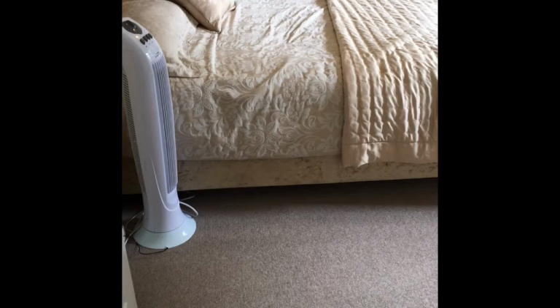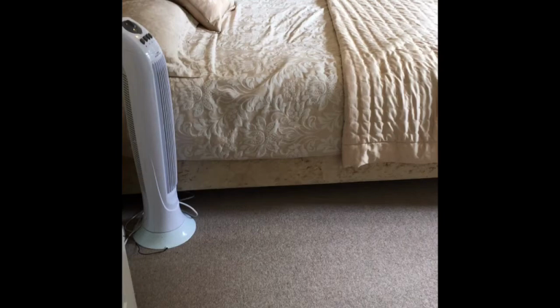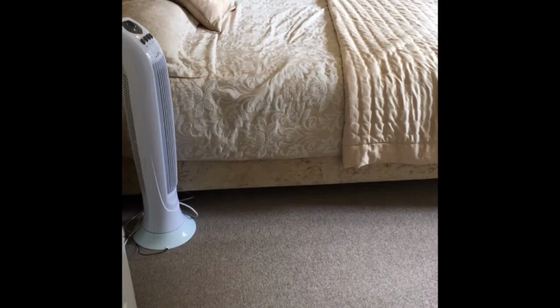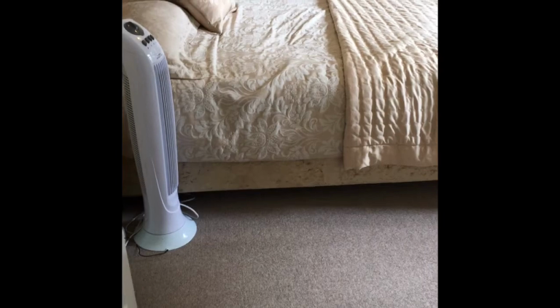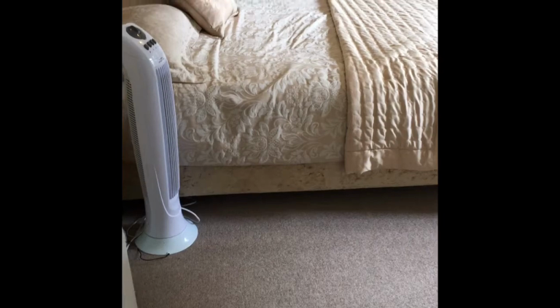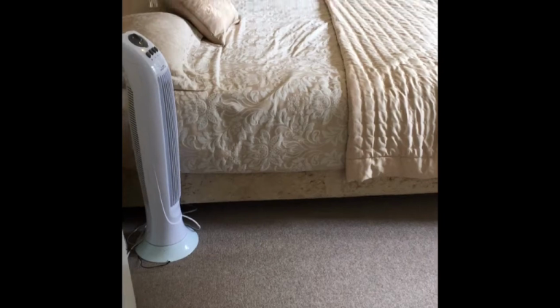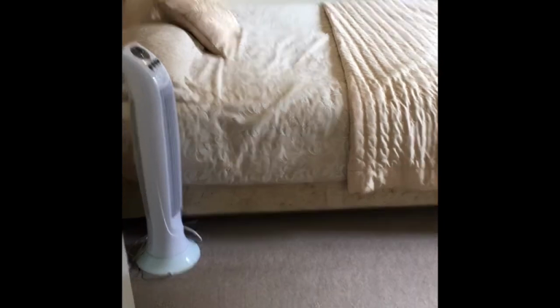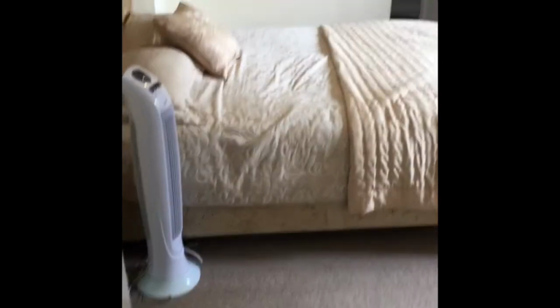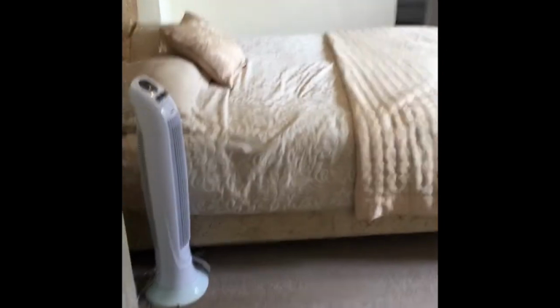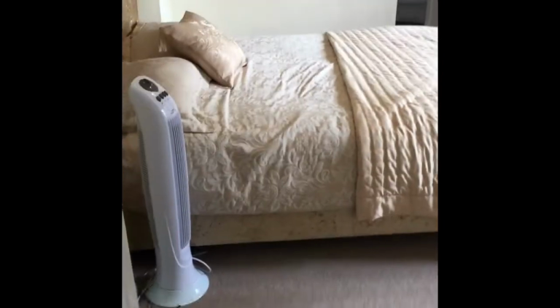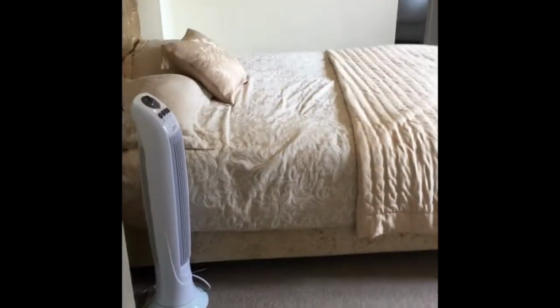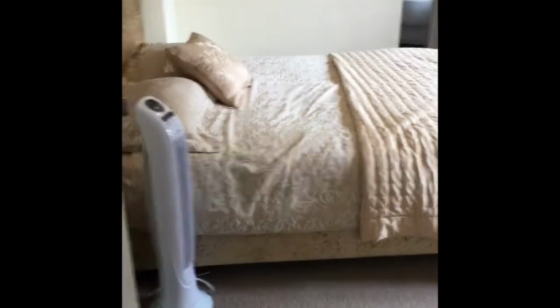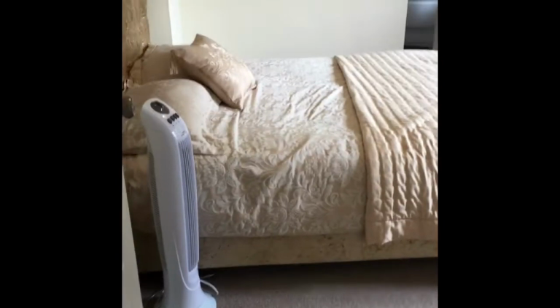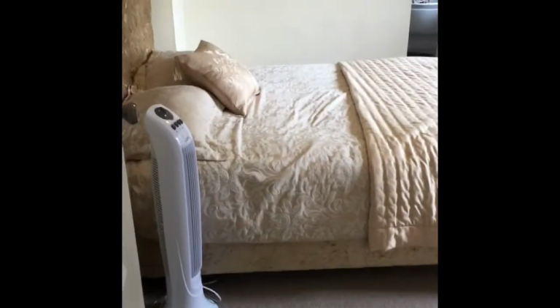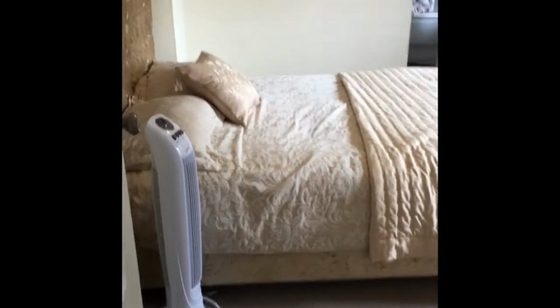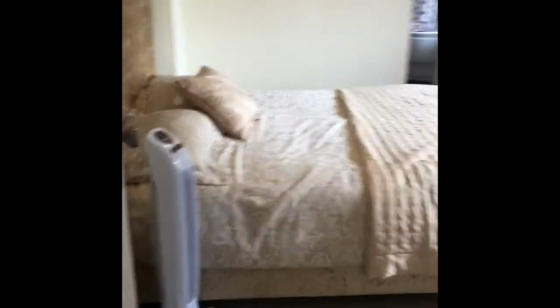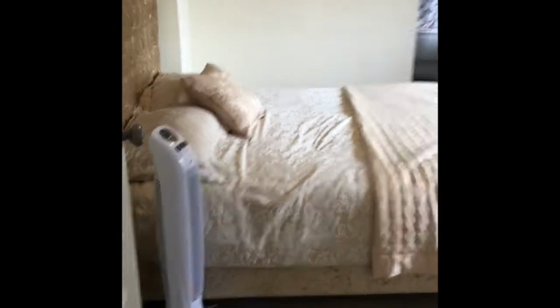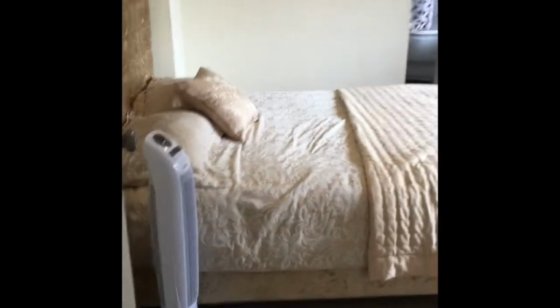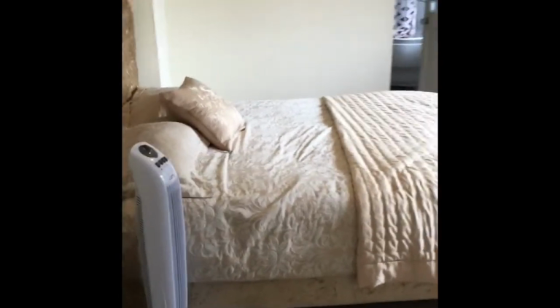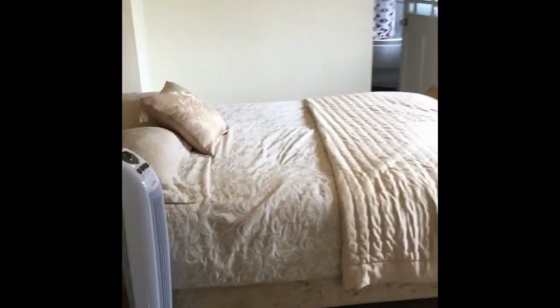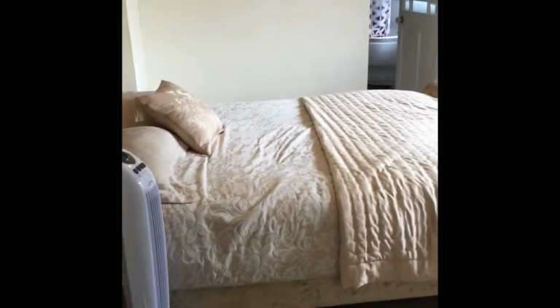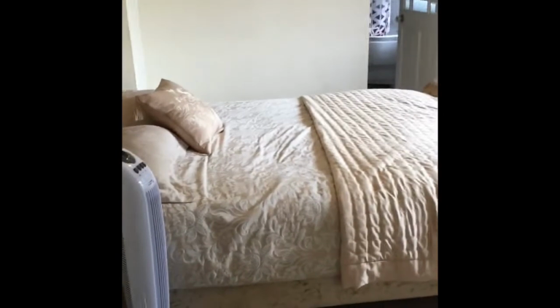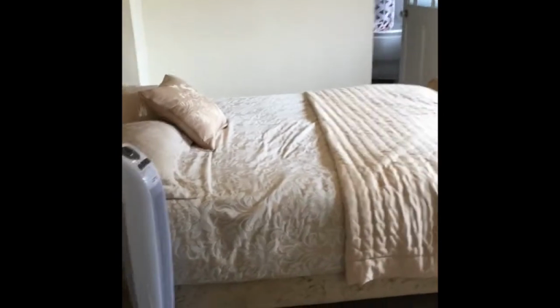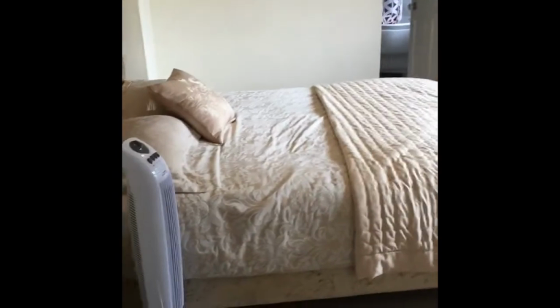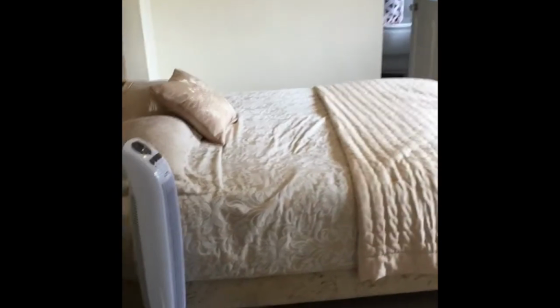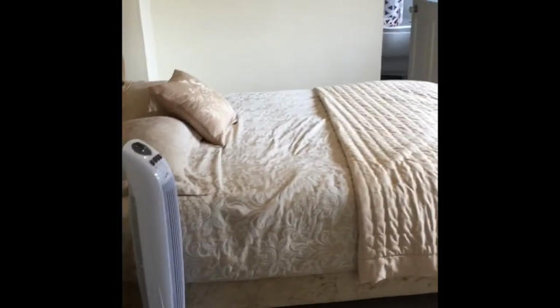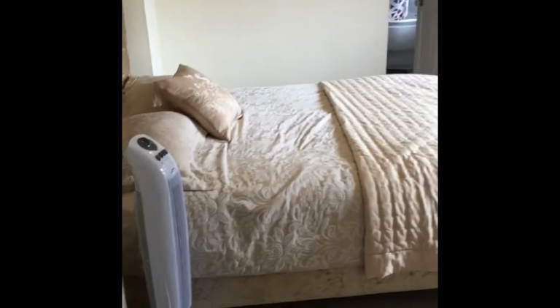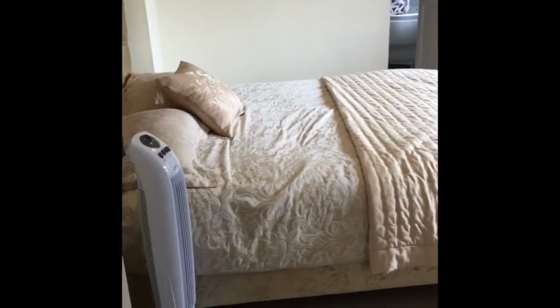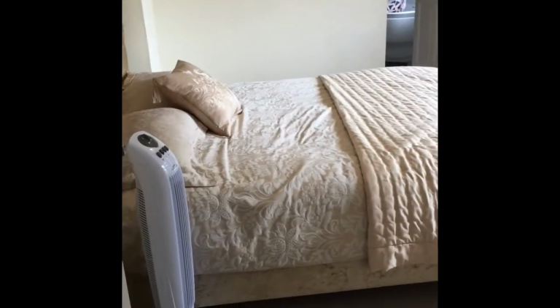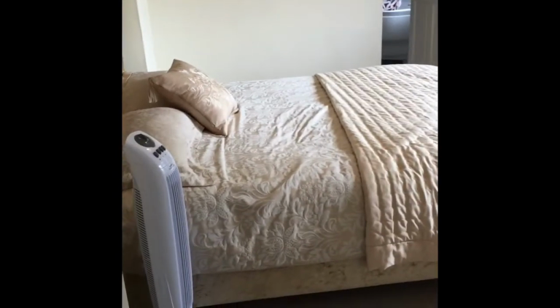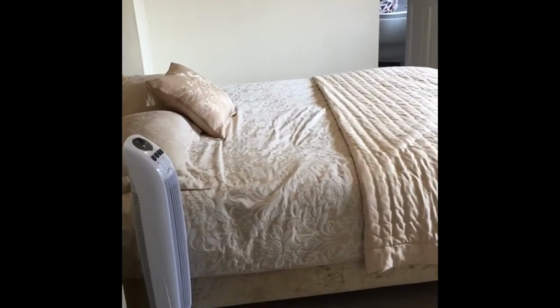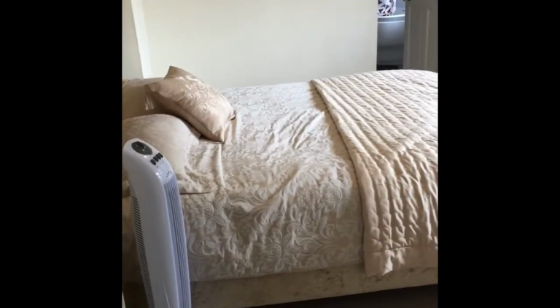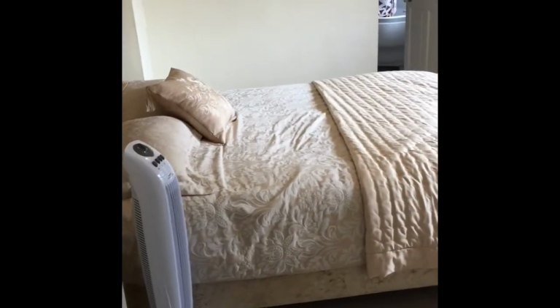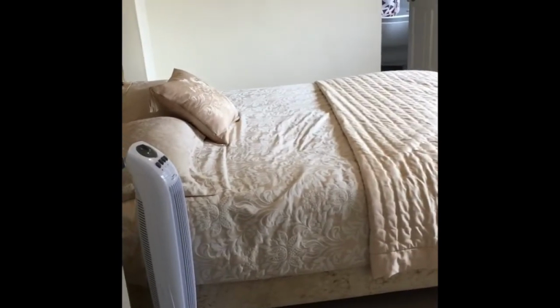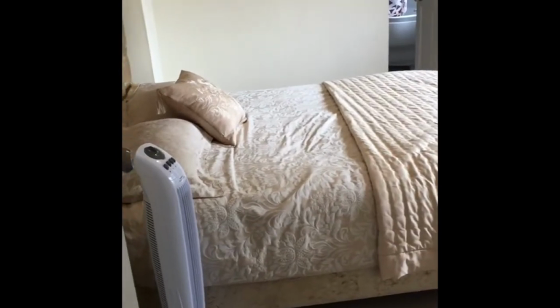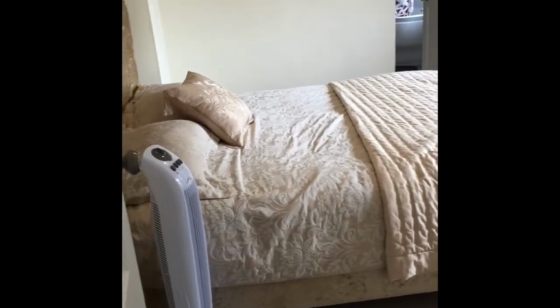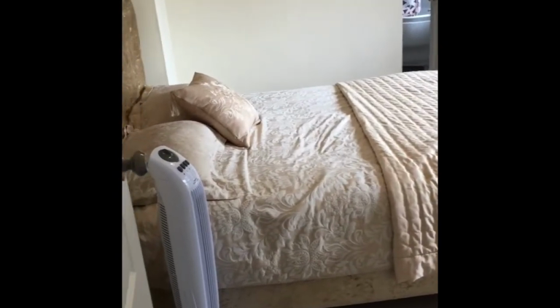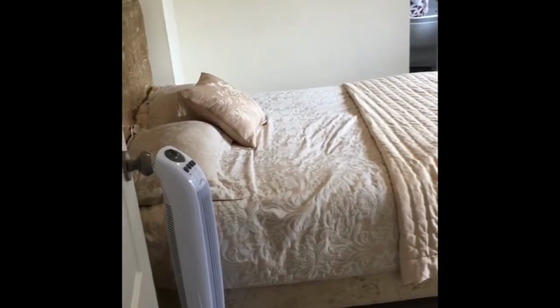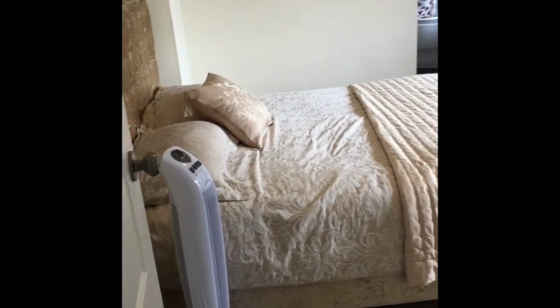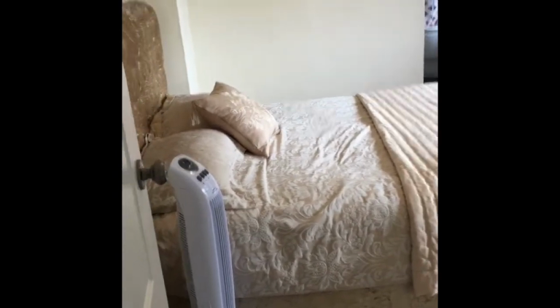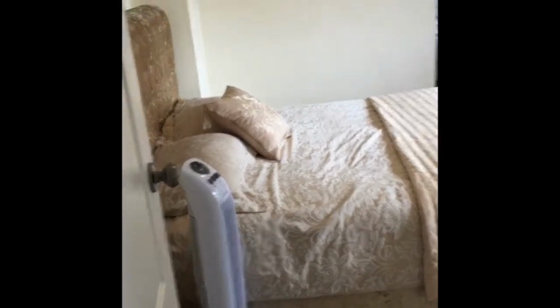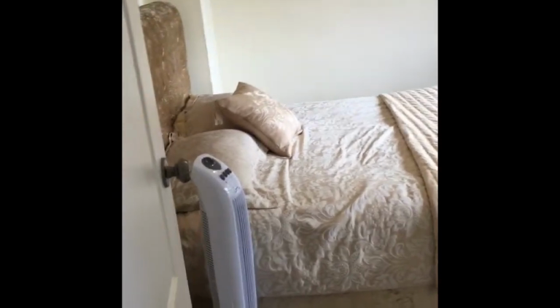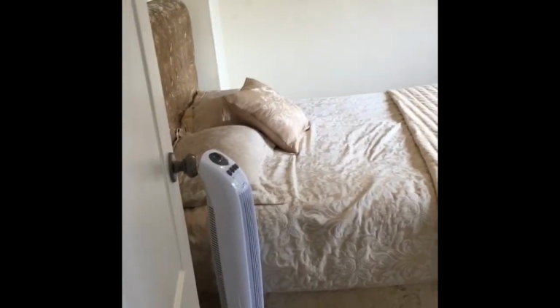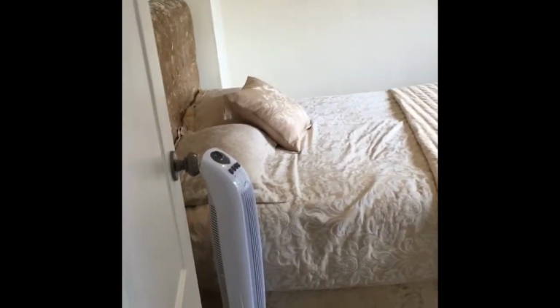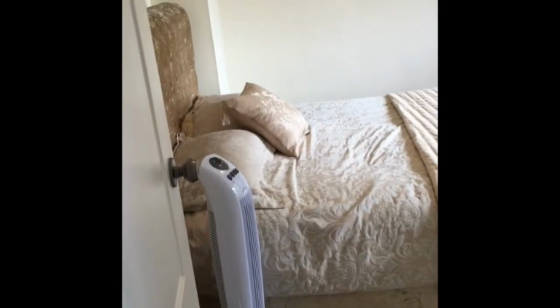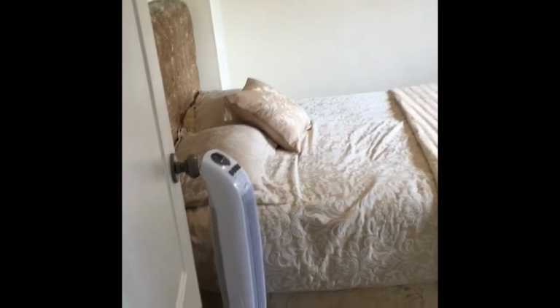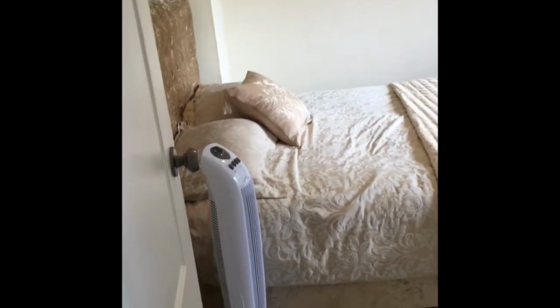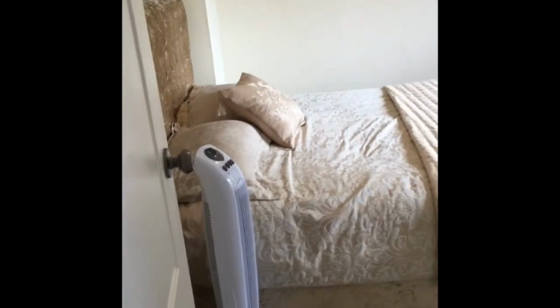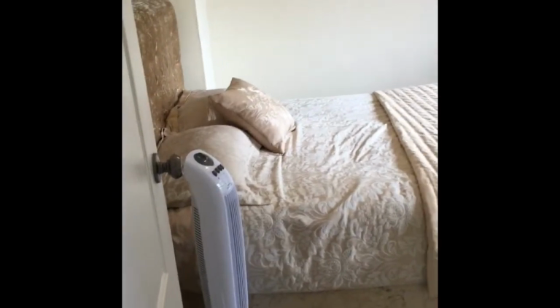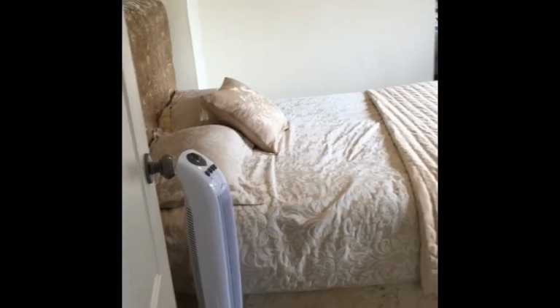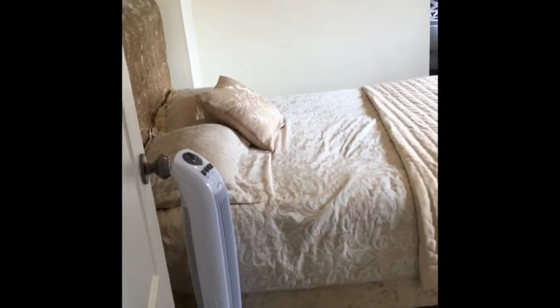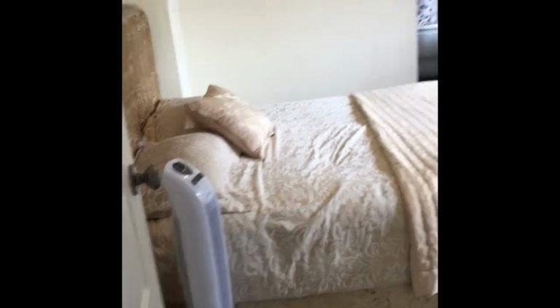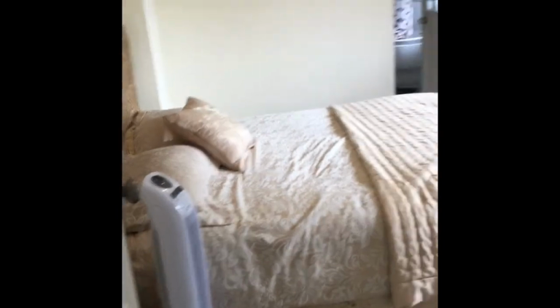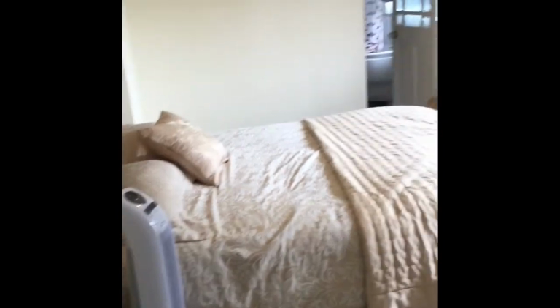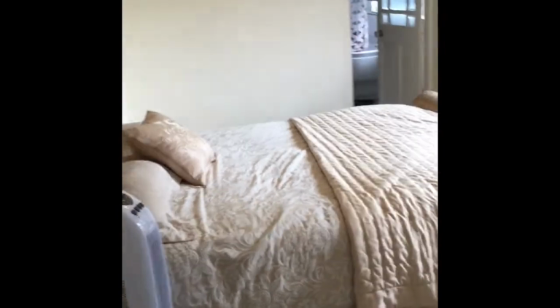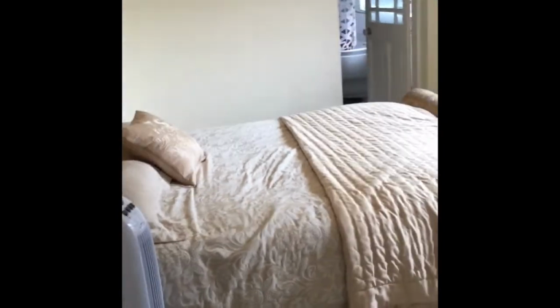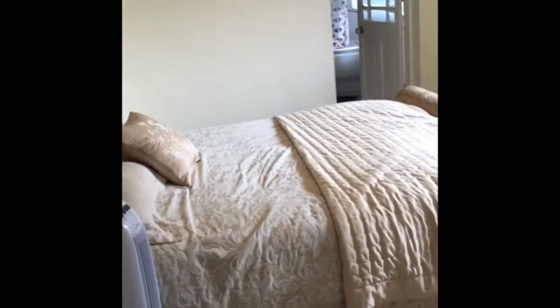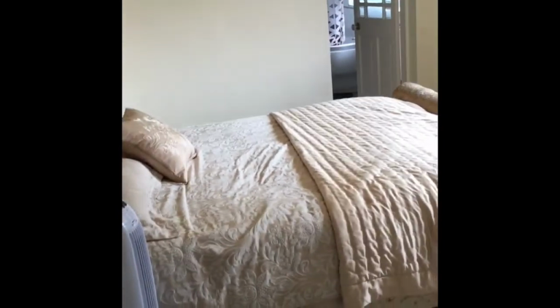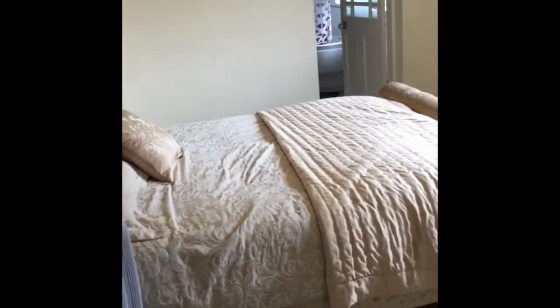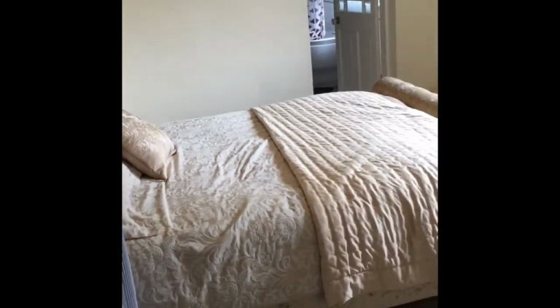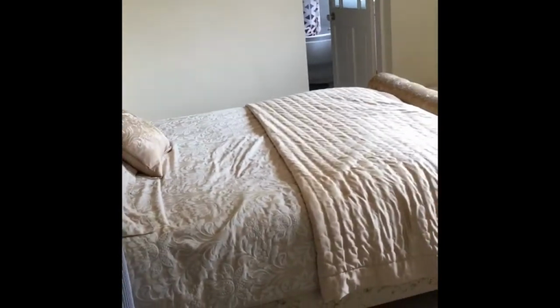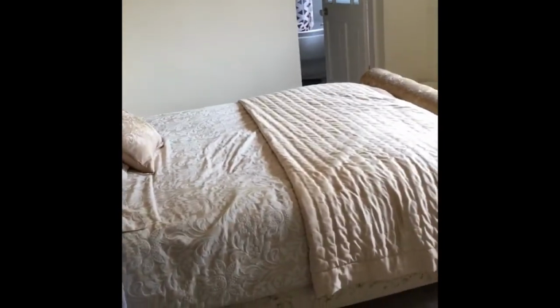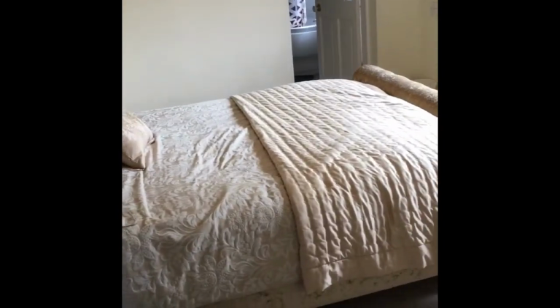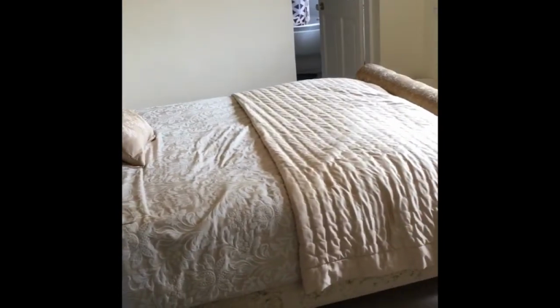Here we are at the property on Loughborough Road. It's a four bedroom detached house.